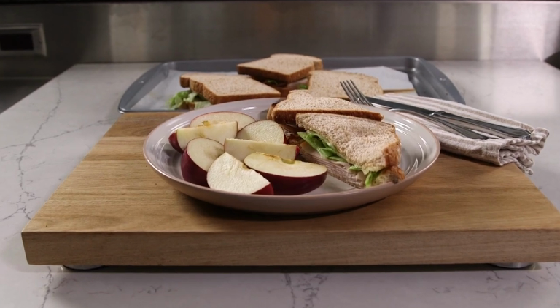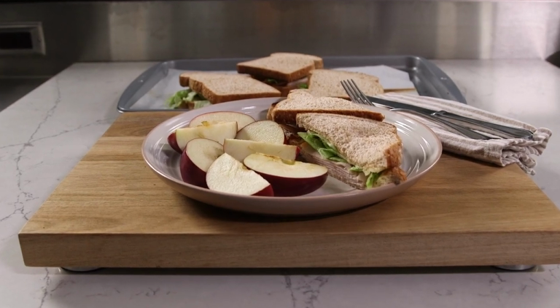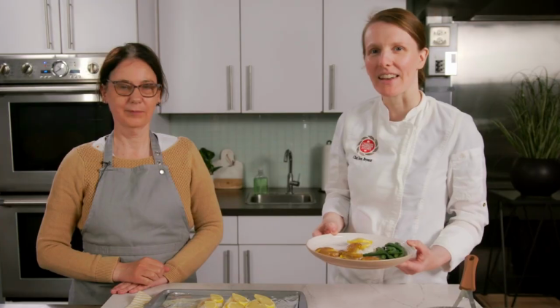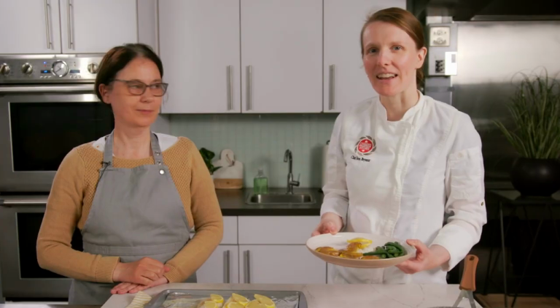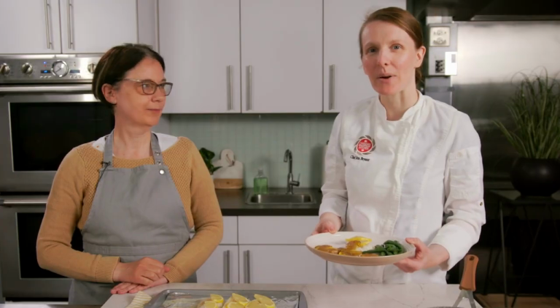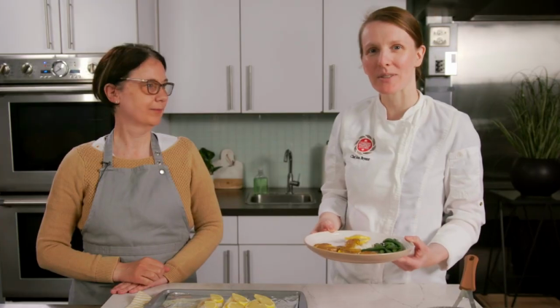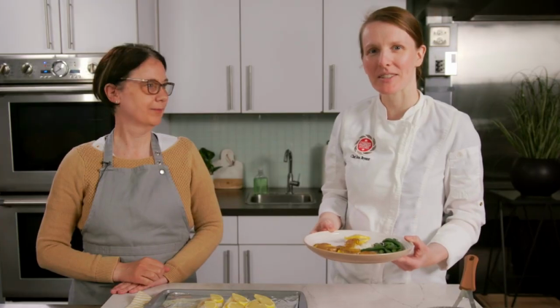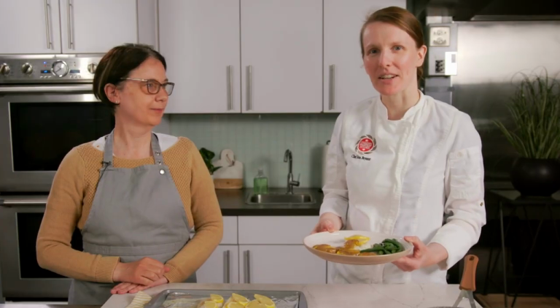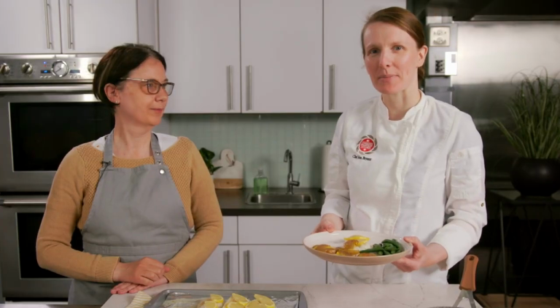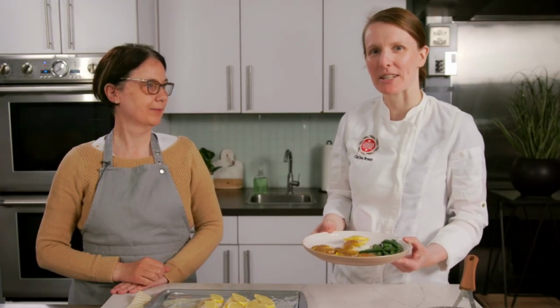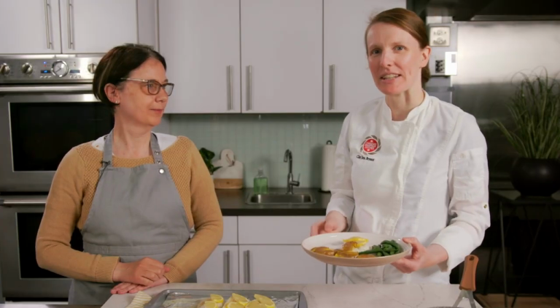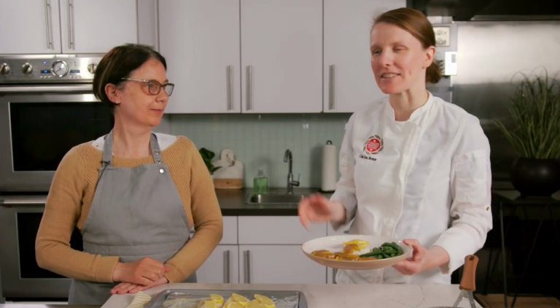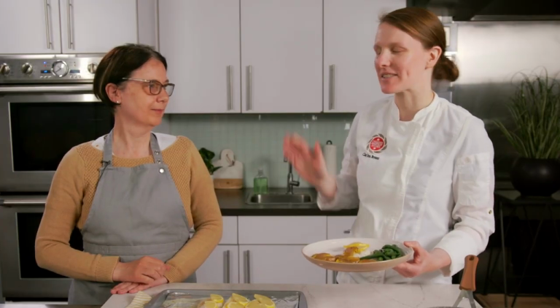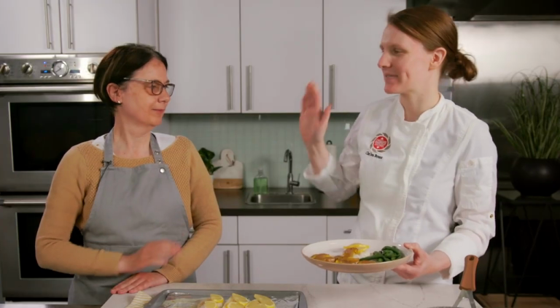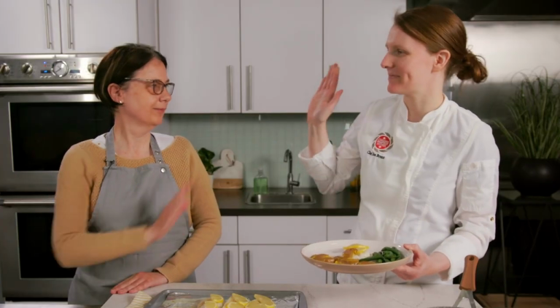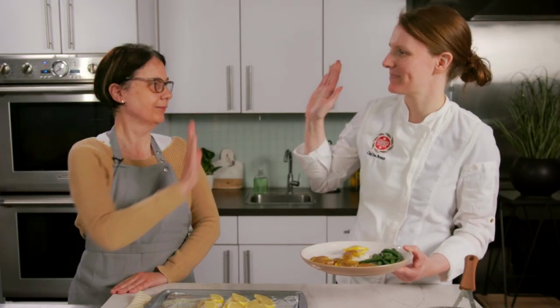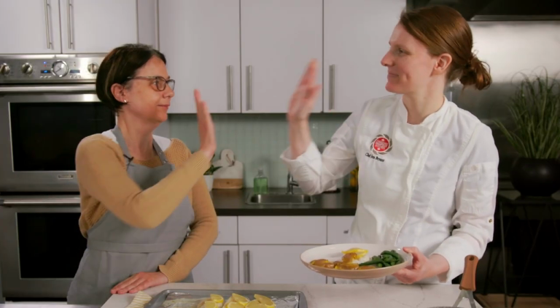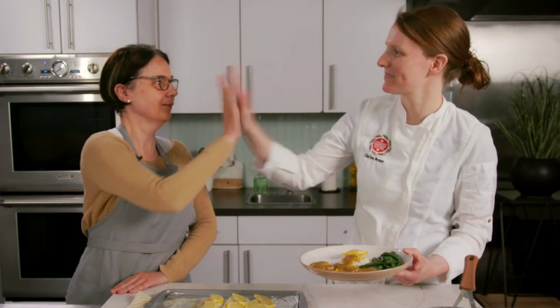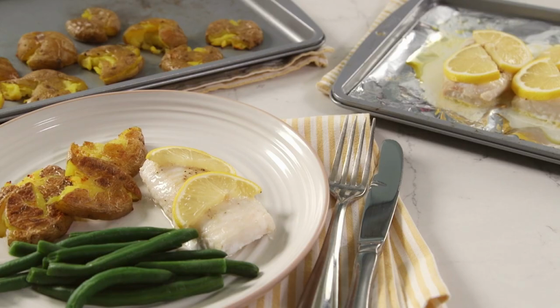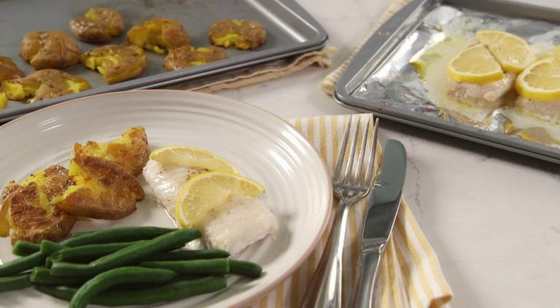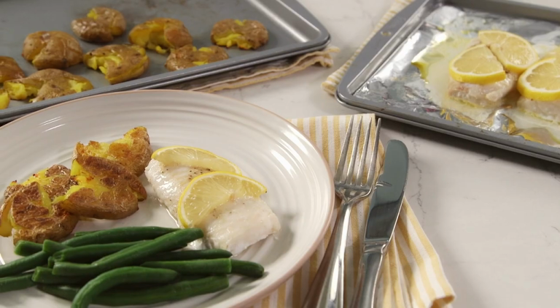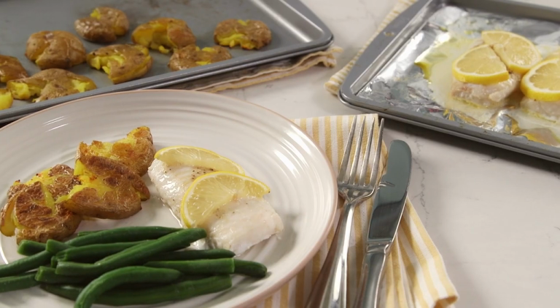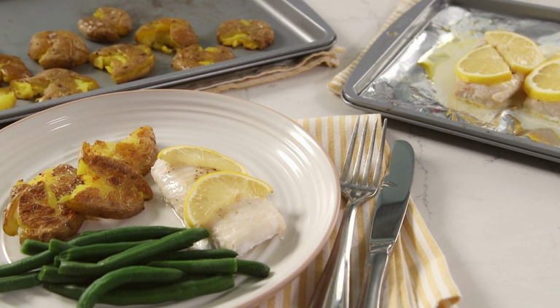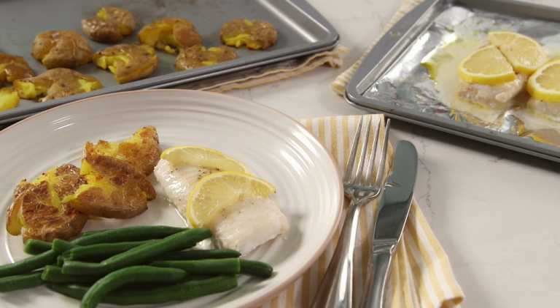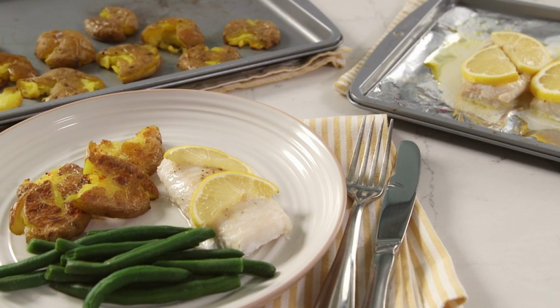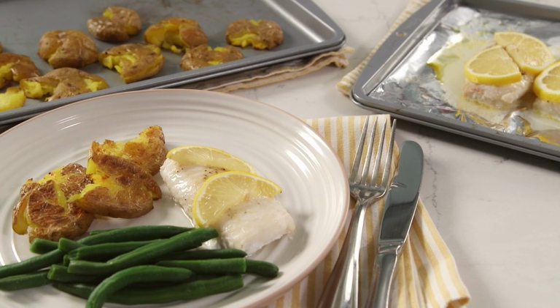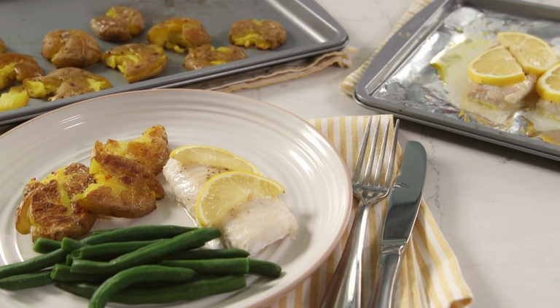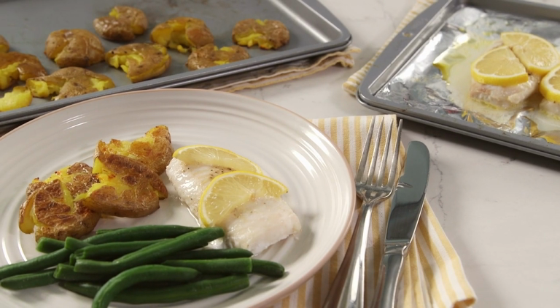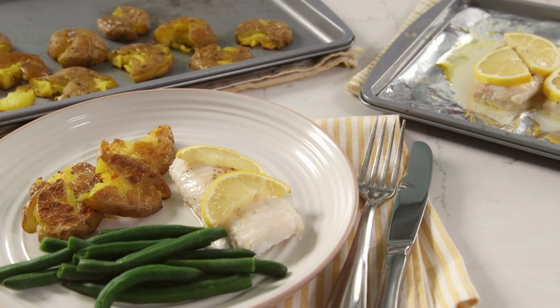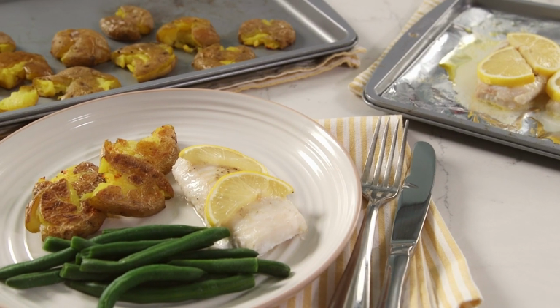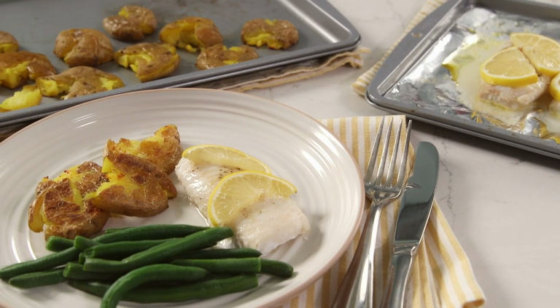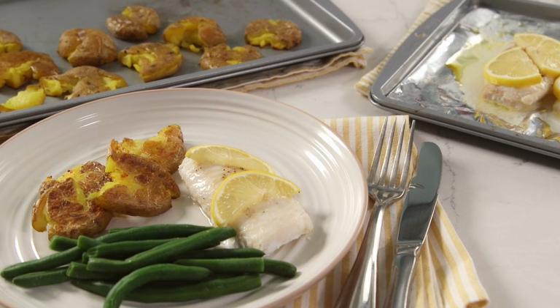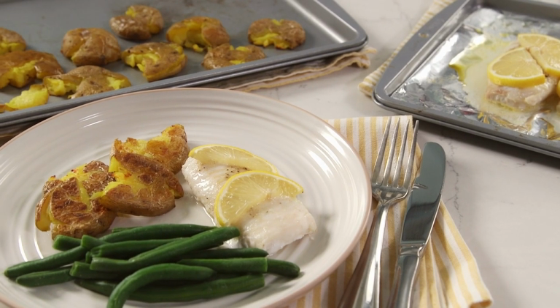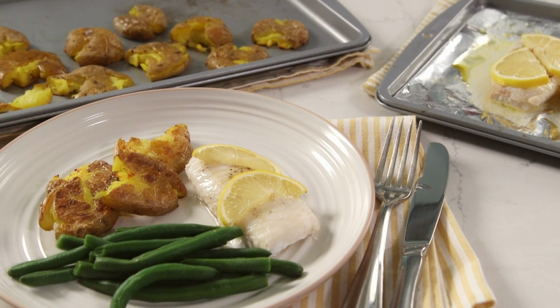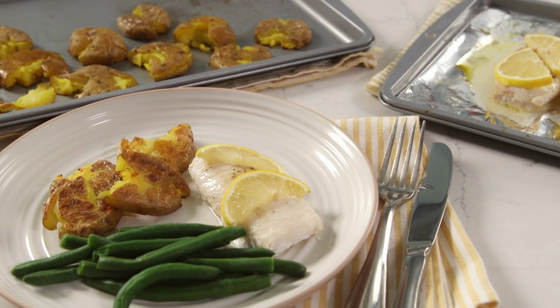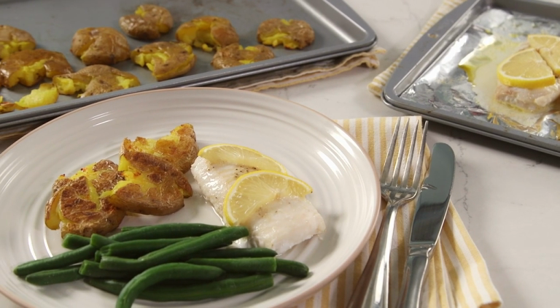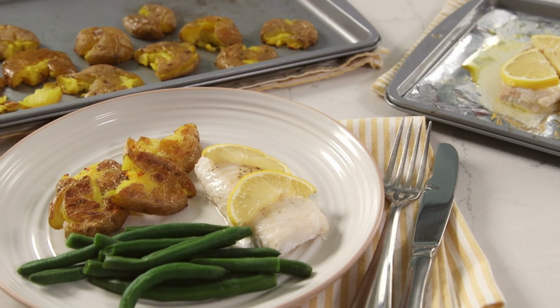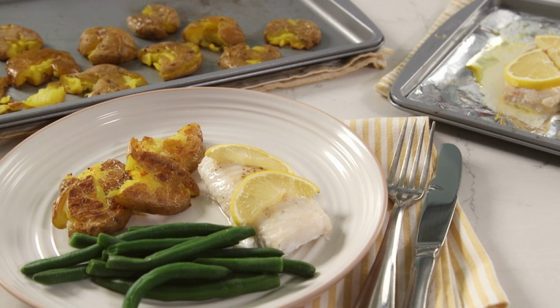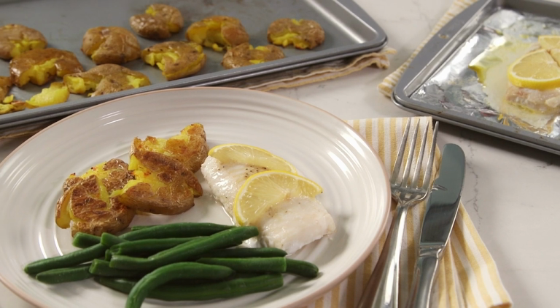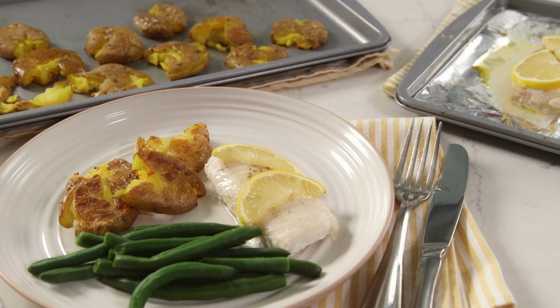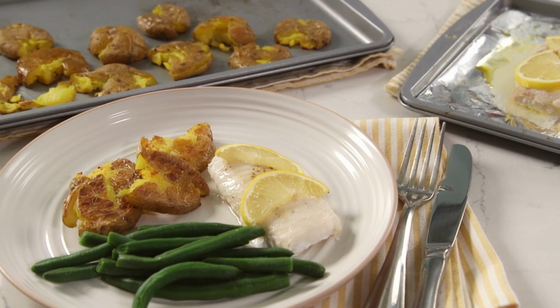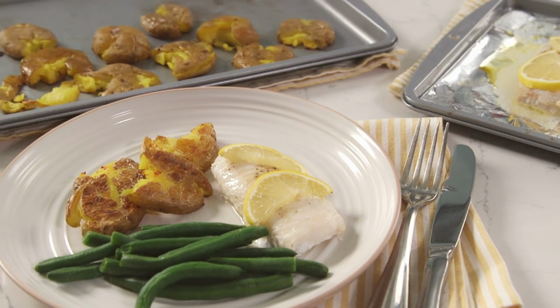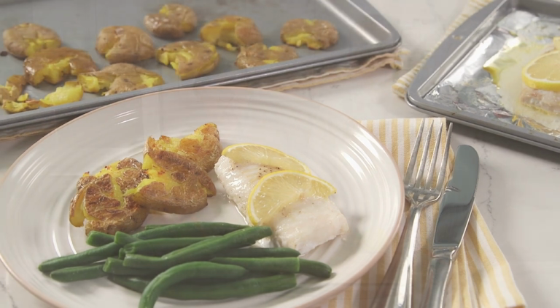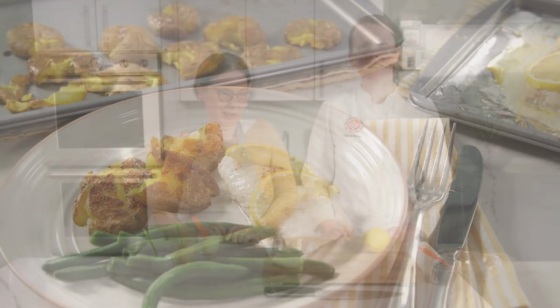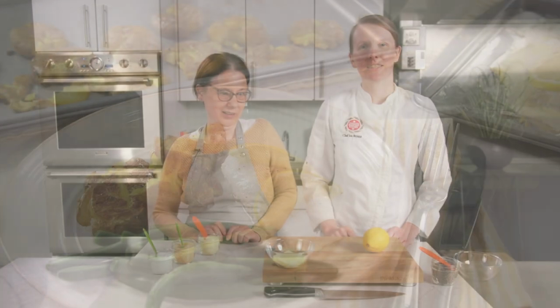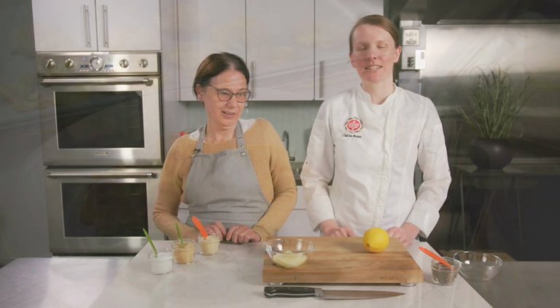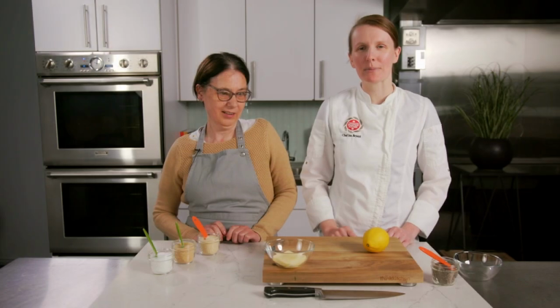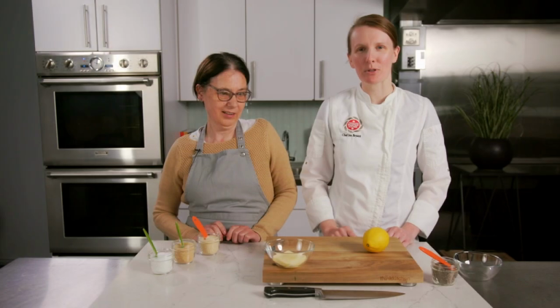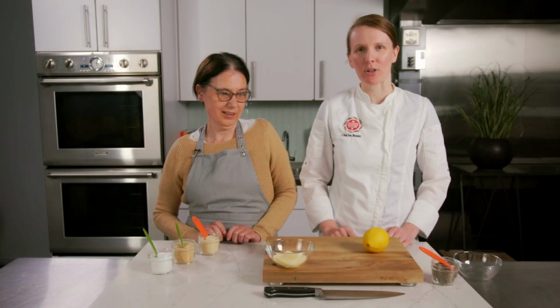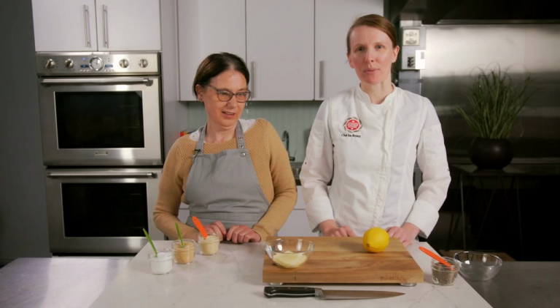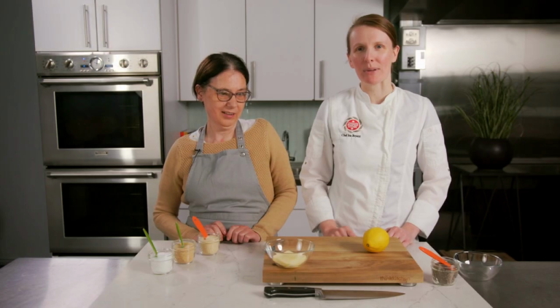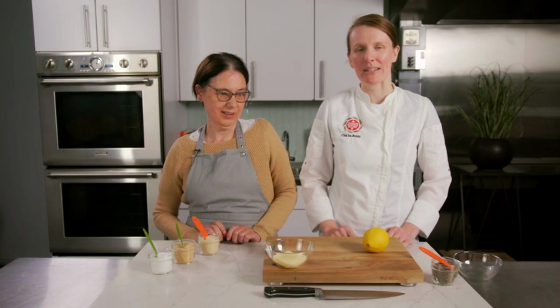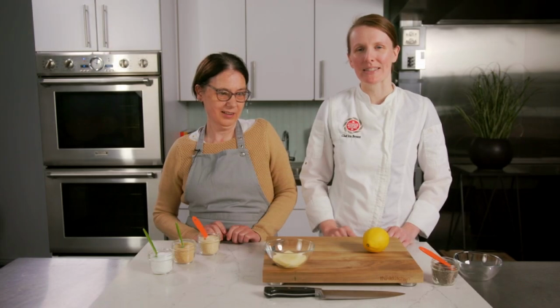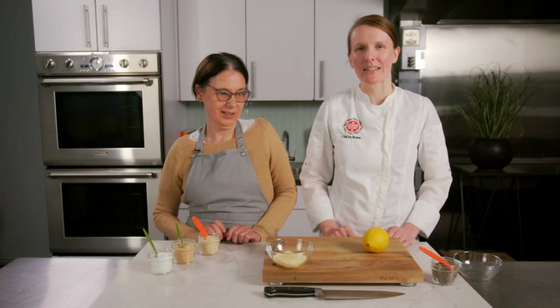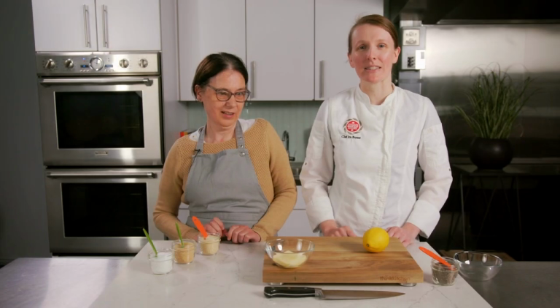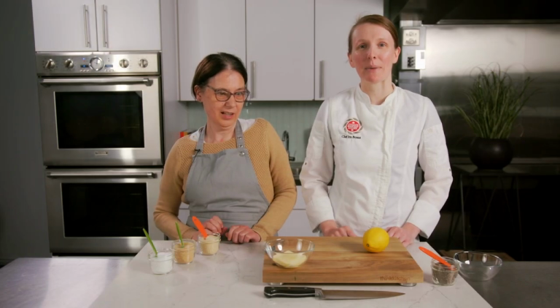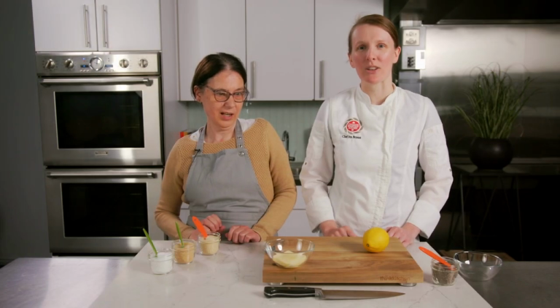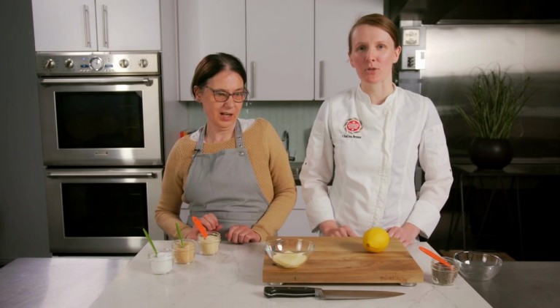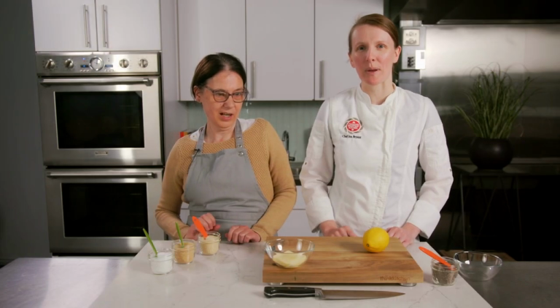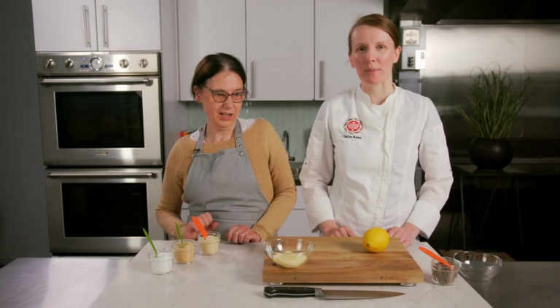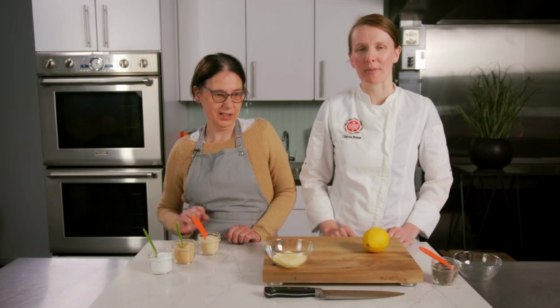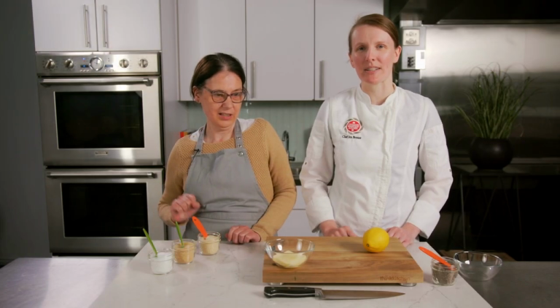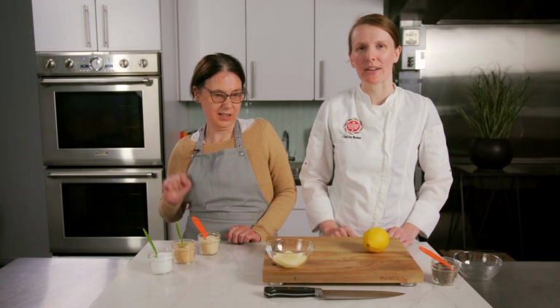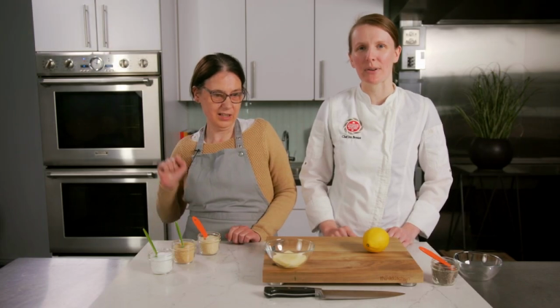And now it's time to eat. Today we're making baked haddock, steamed green beans, and smashed baby potatoes.